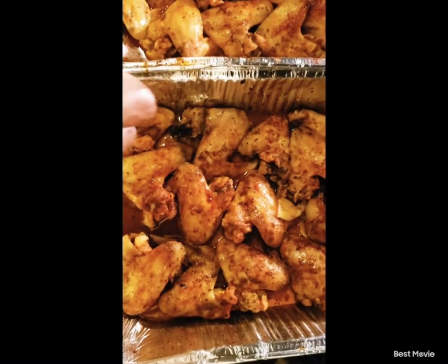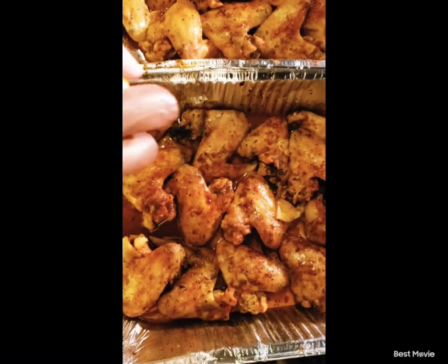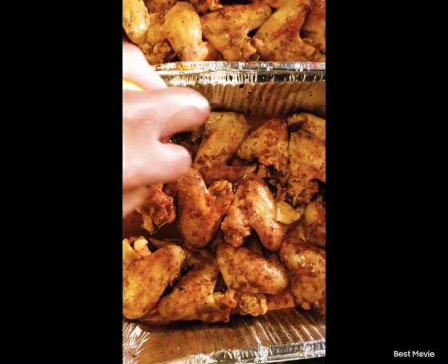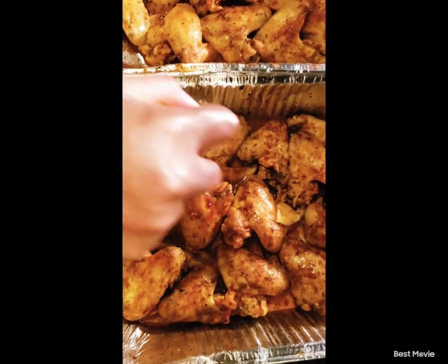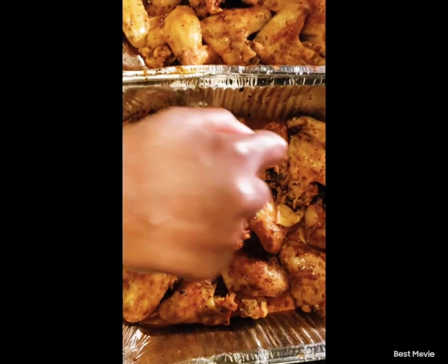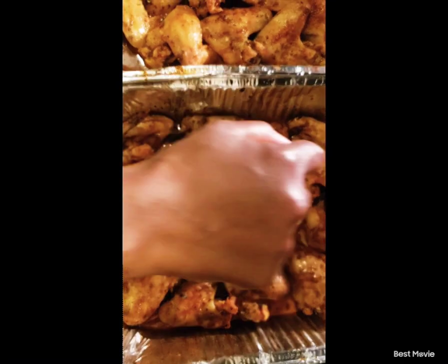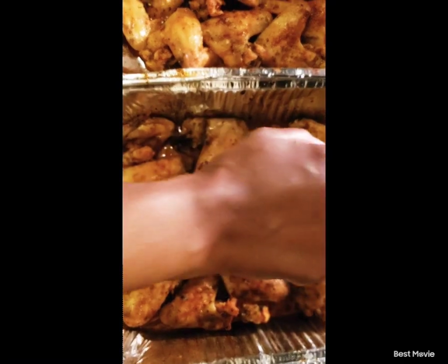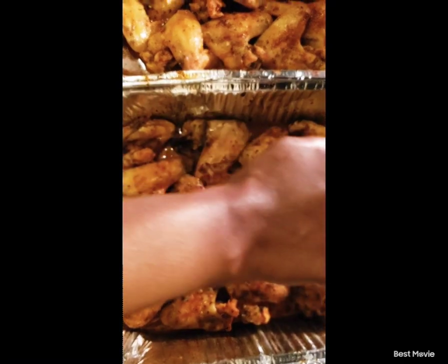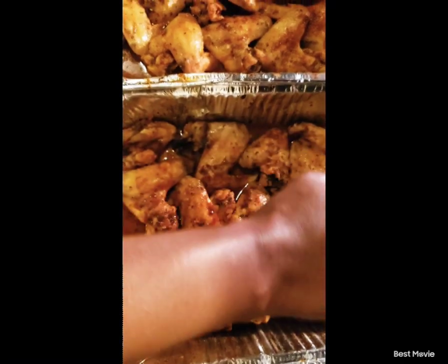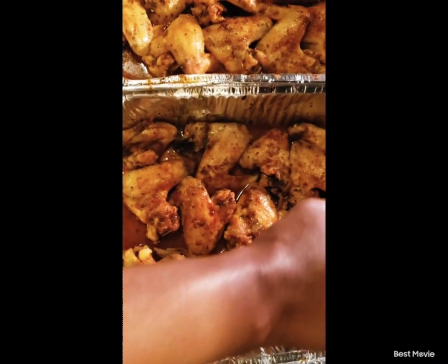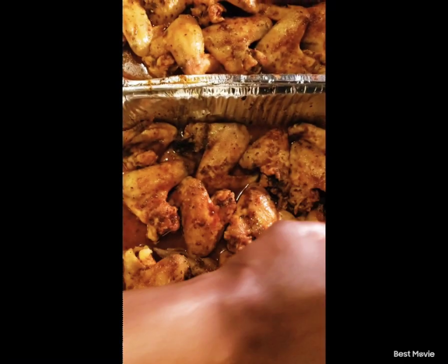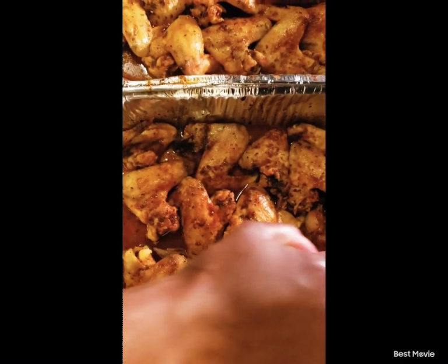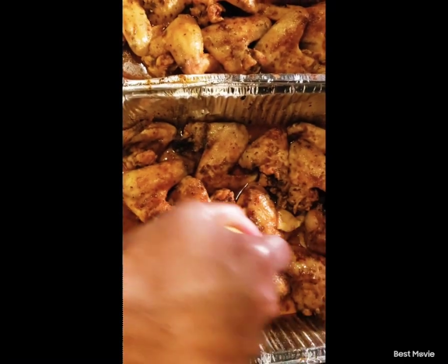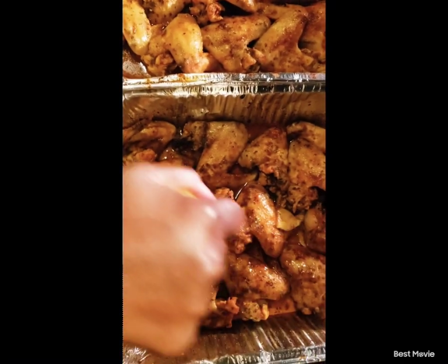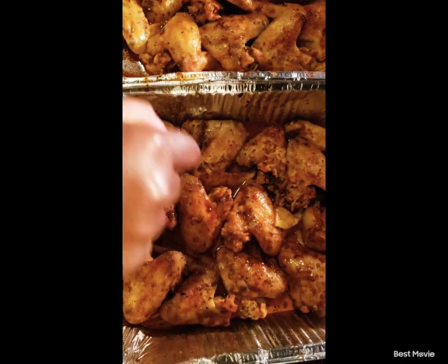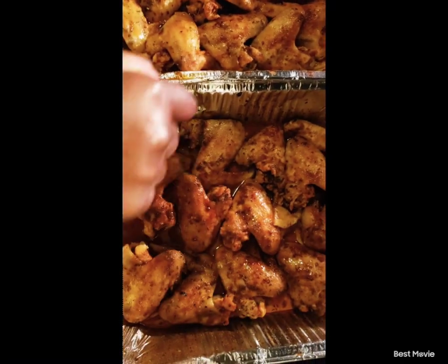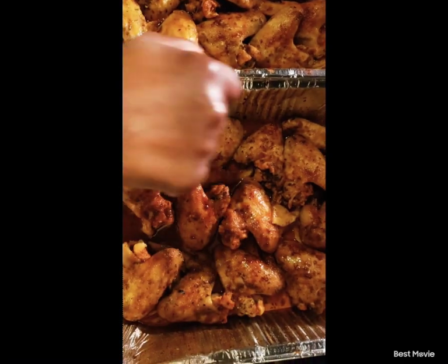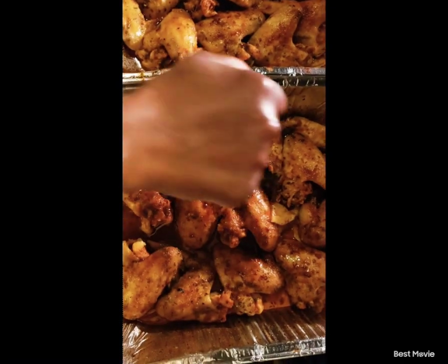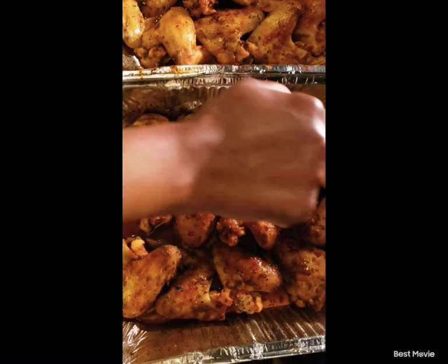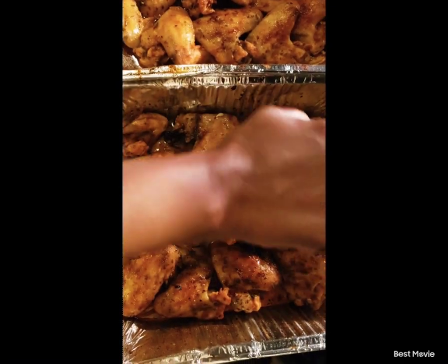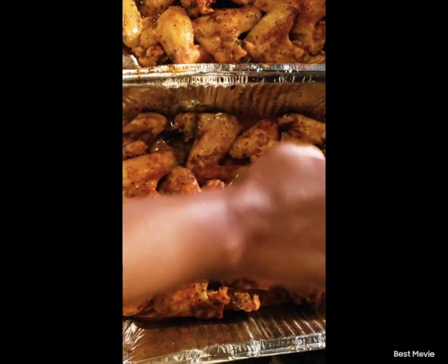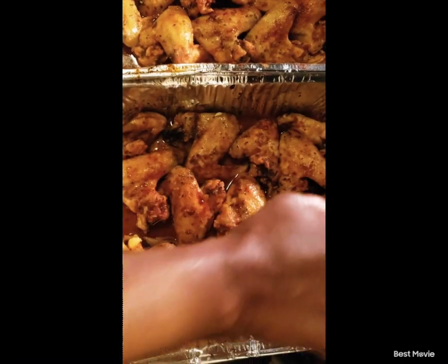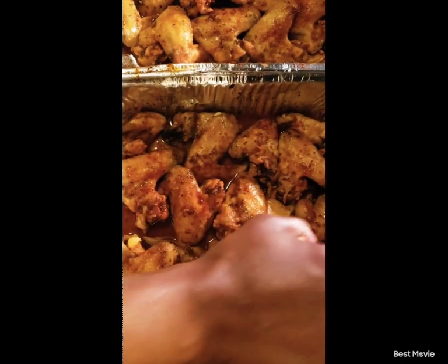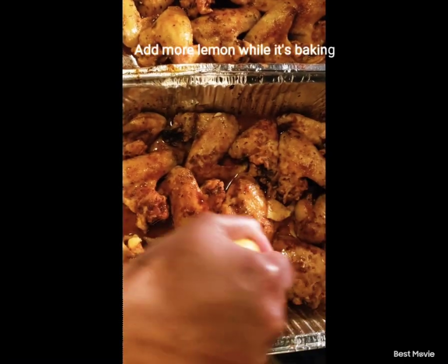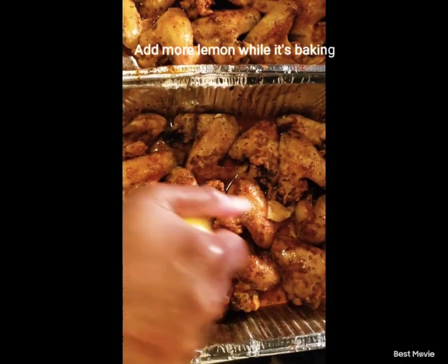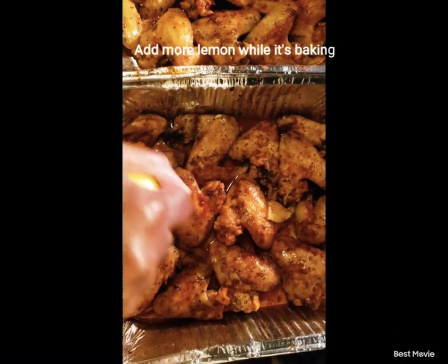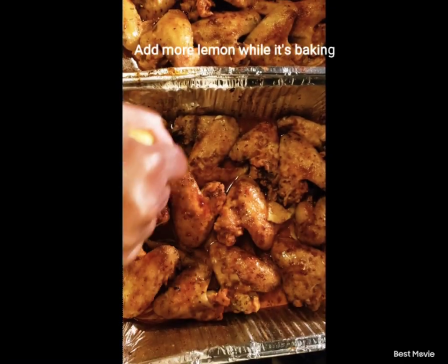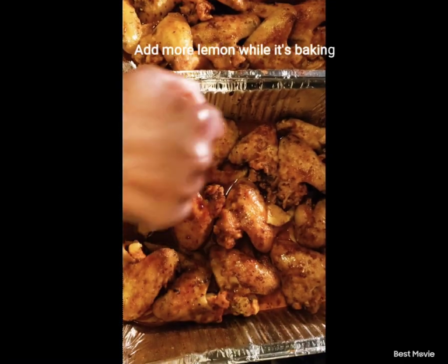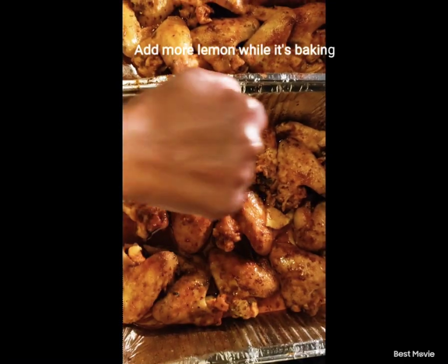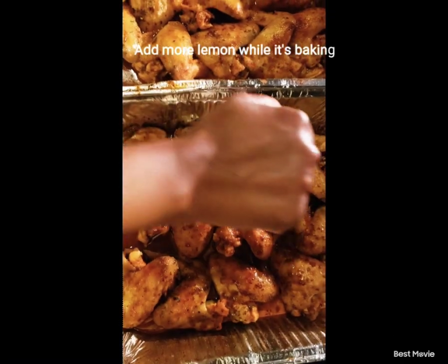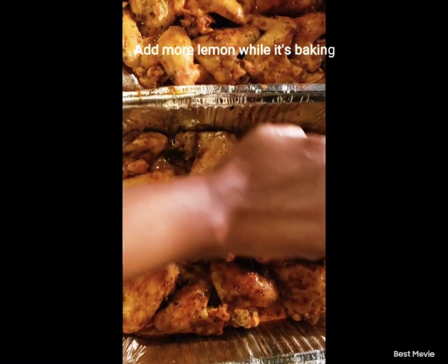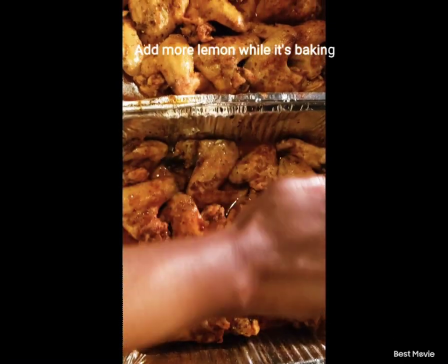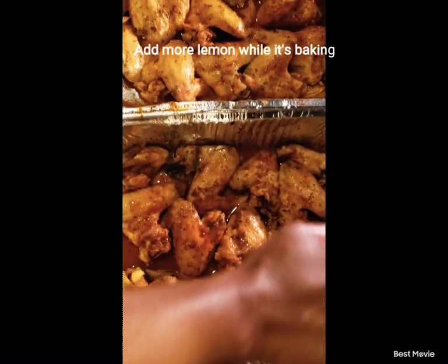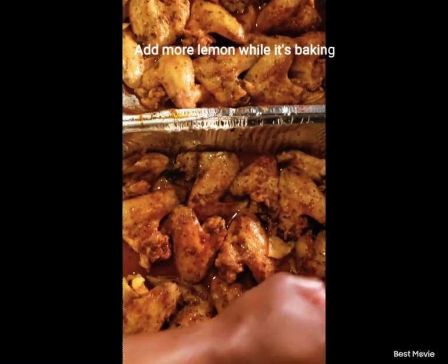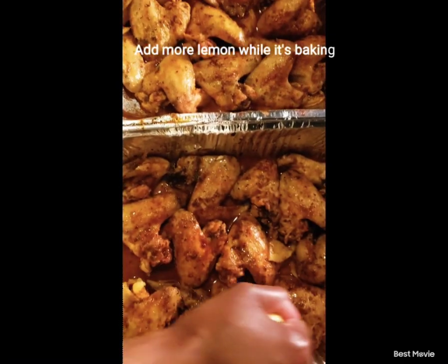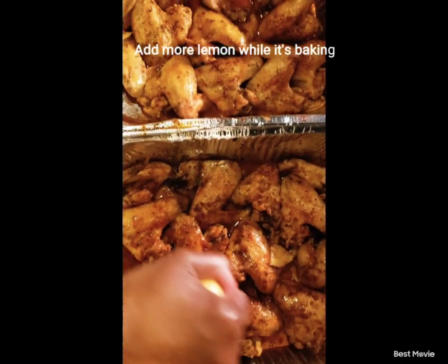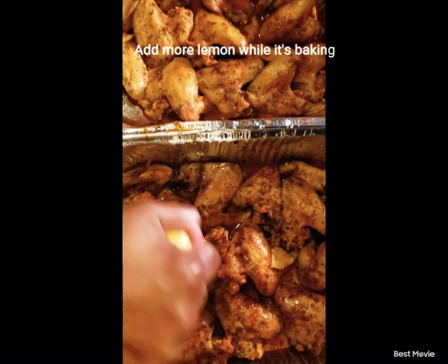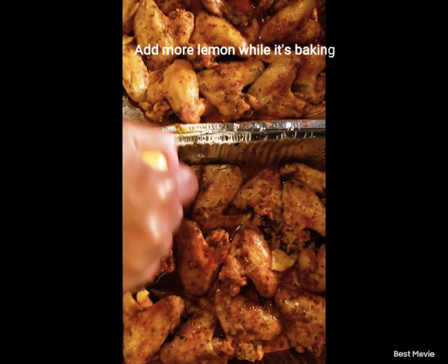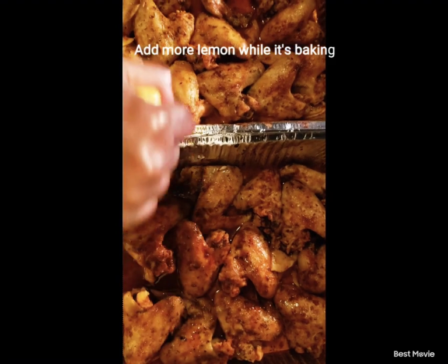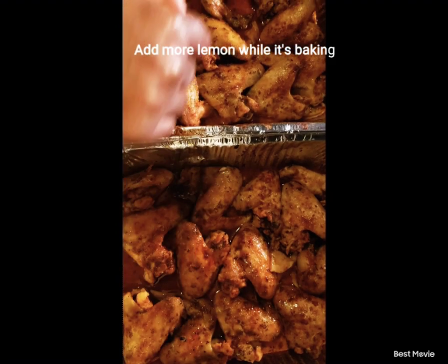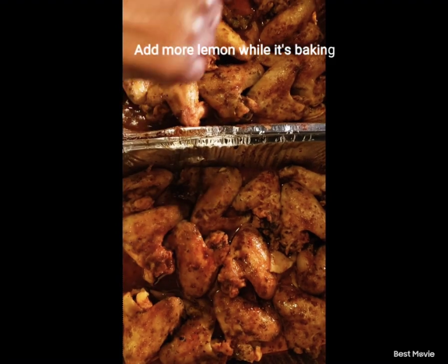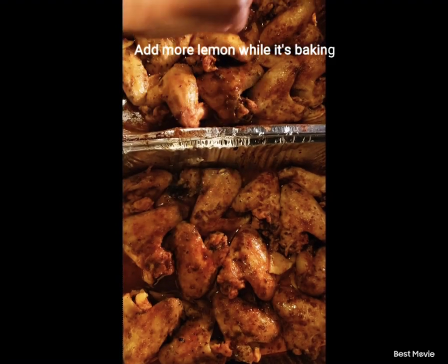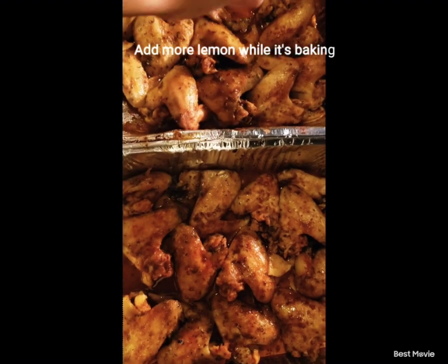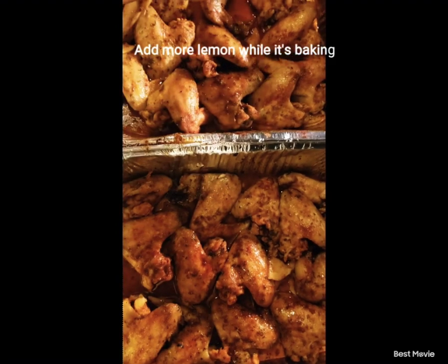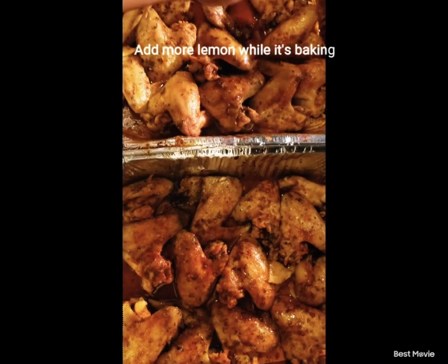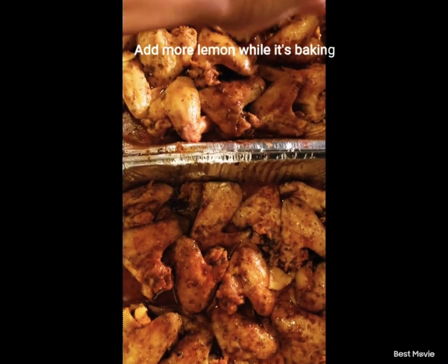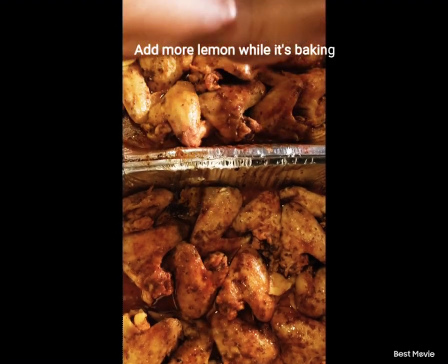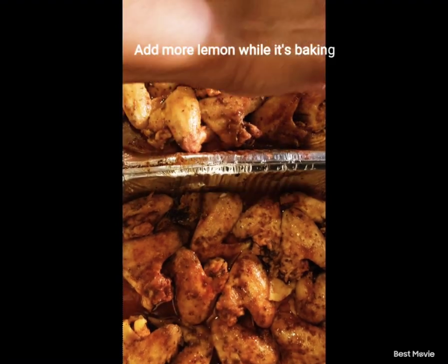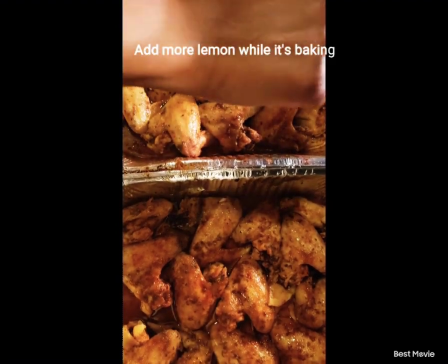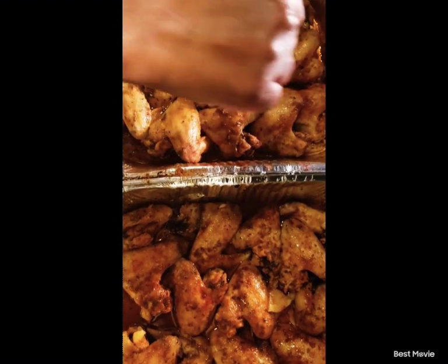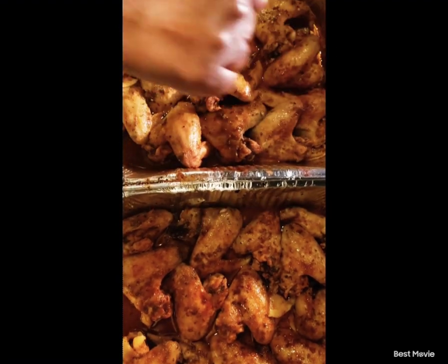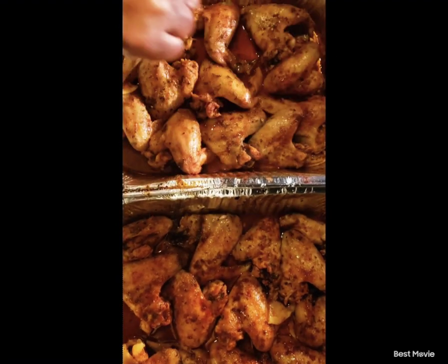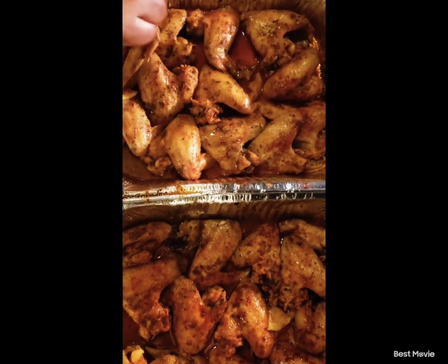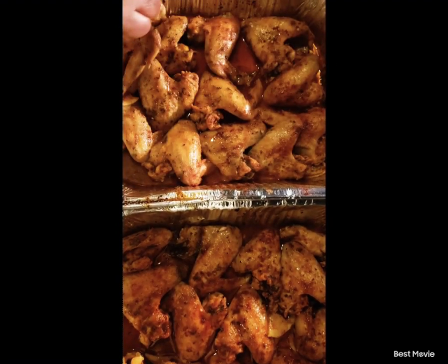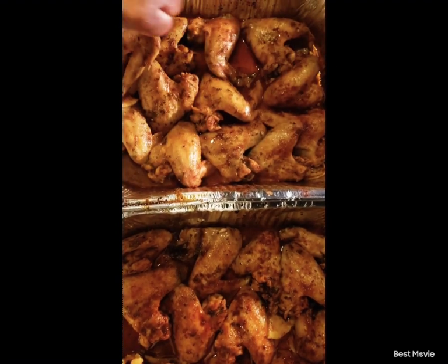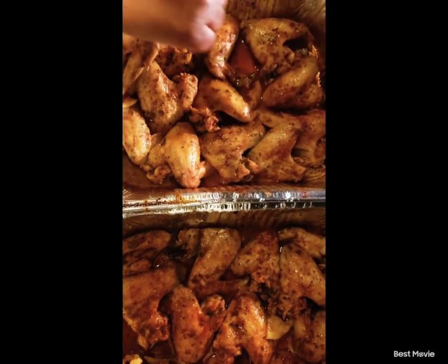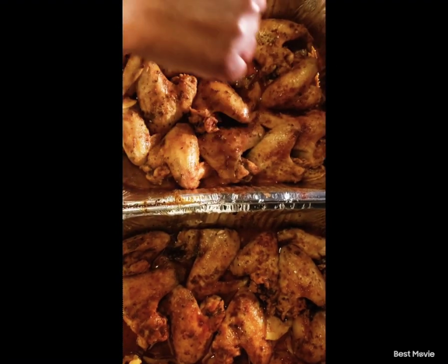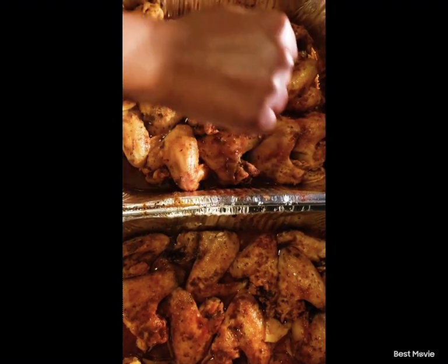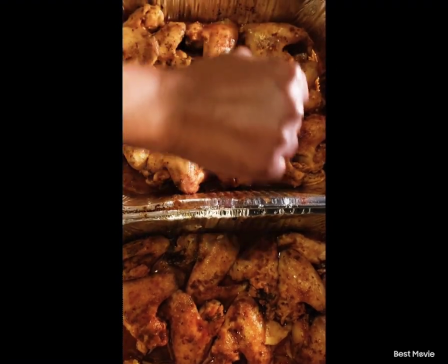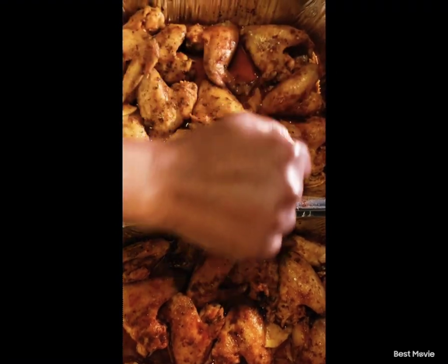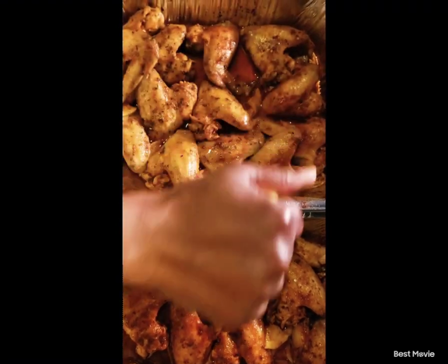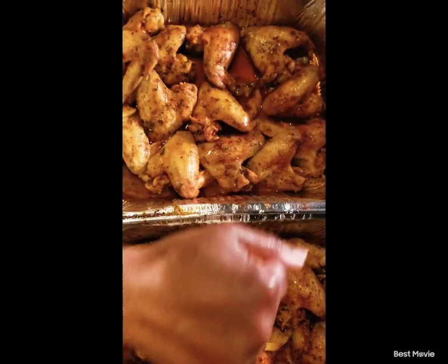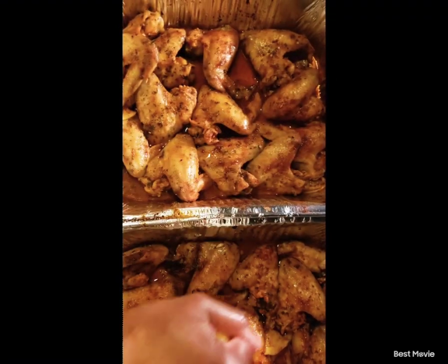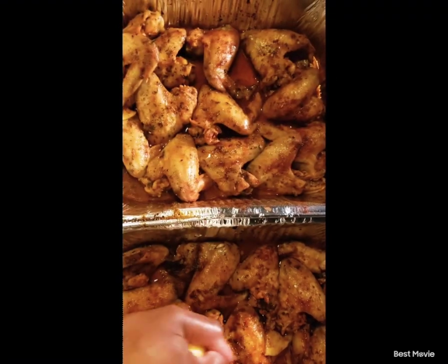Ain't nobody touching me — chicken wings, boo! Cooking my ratchet baked chicken wings.